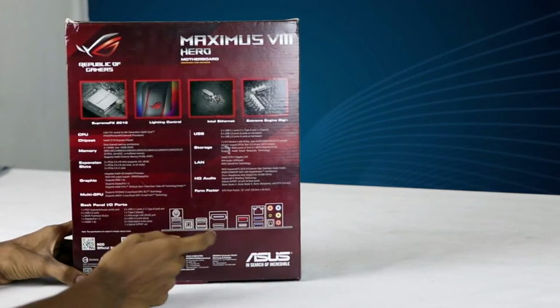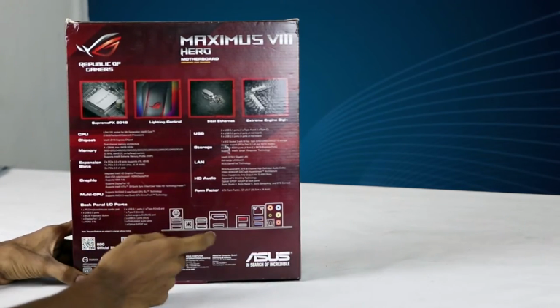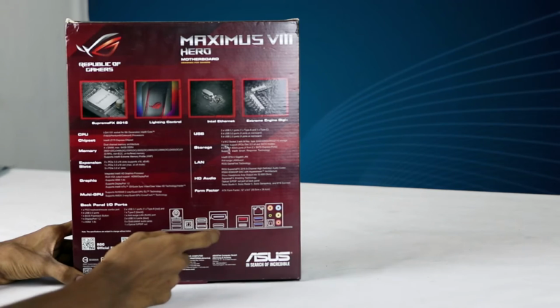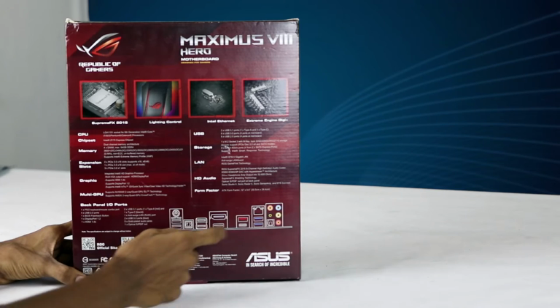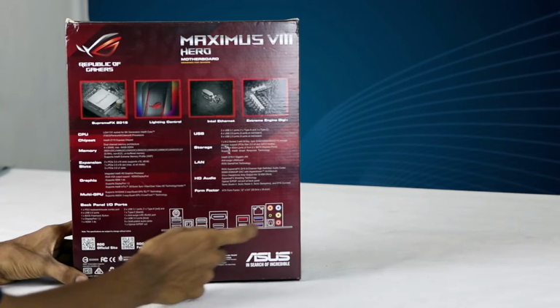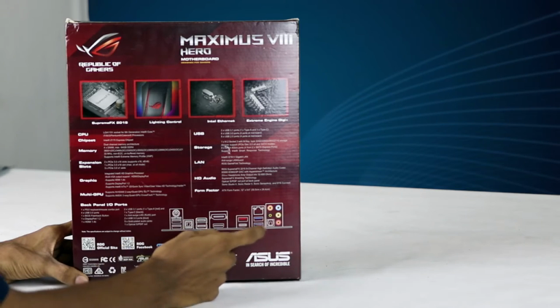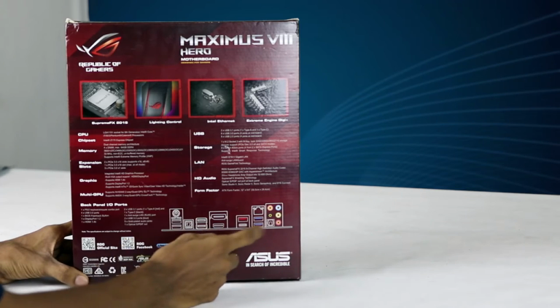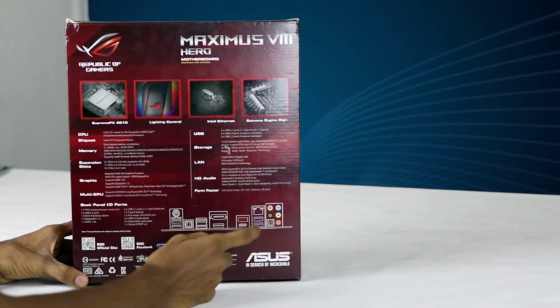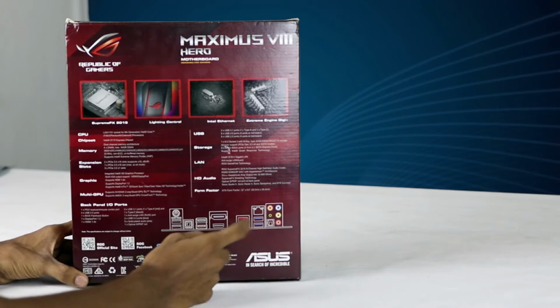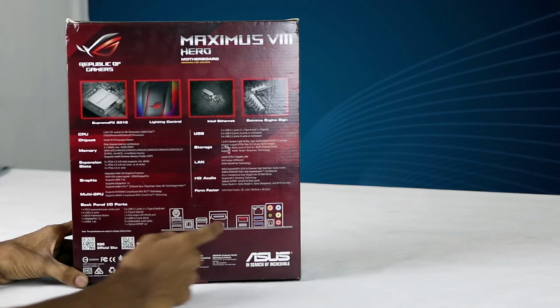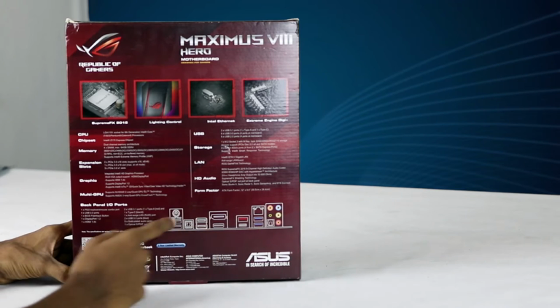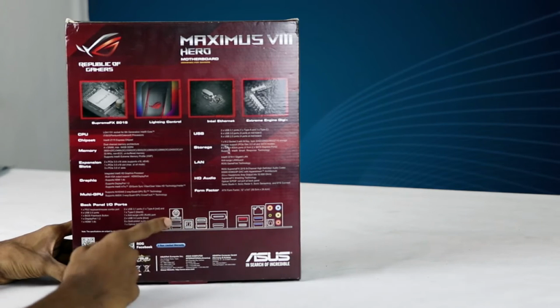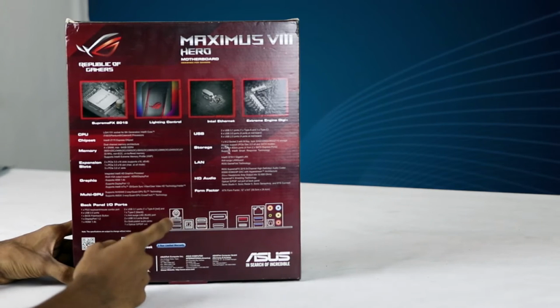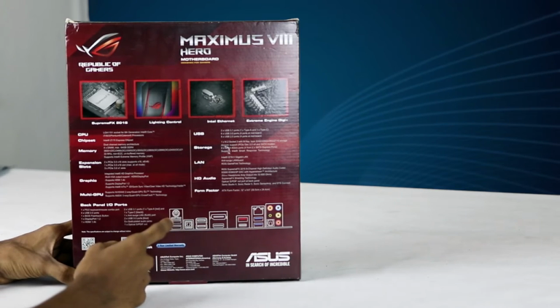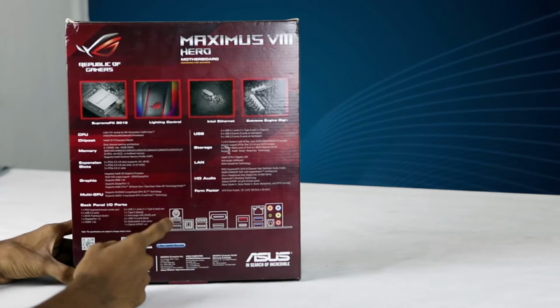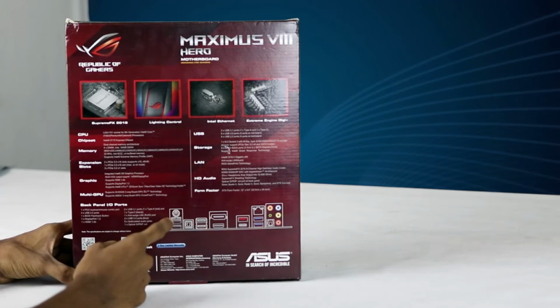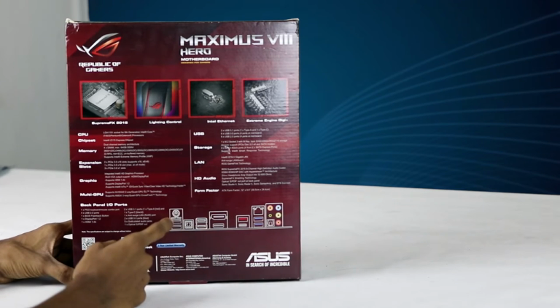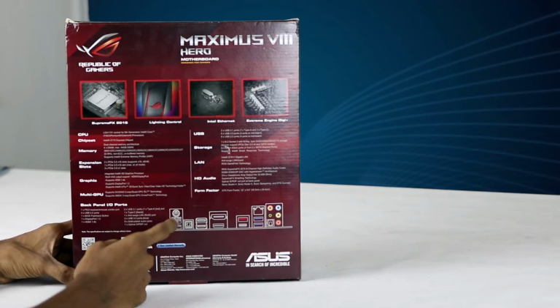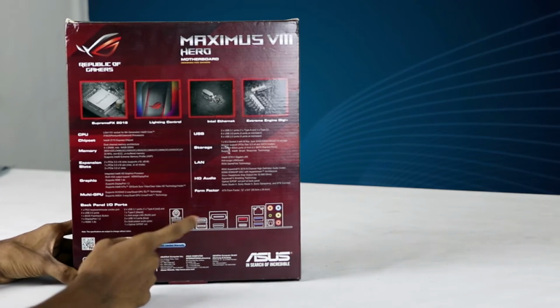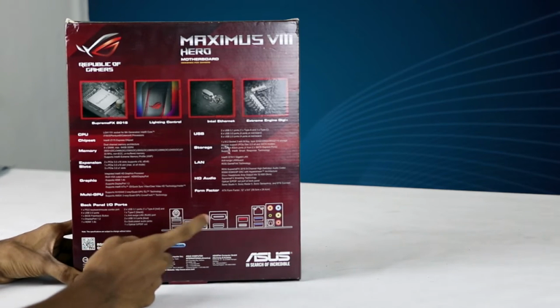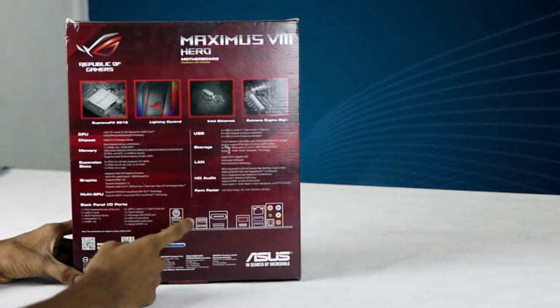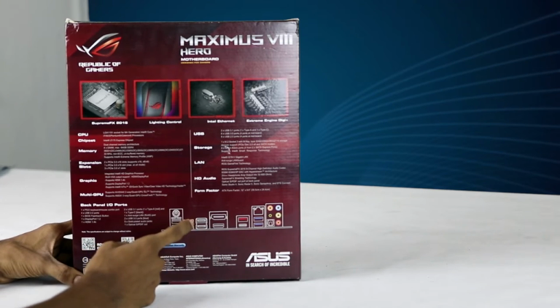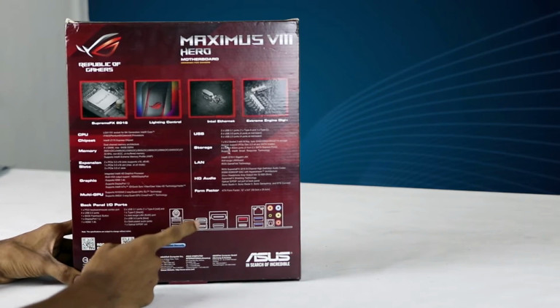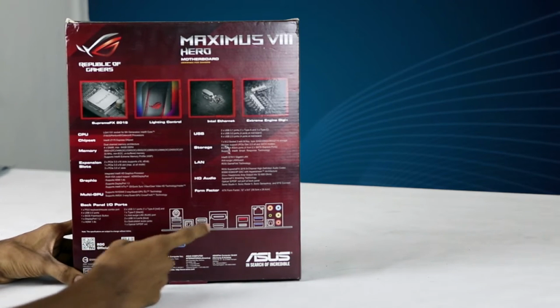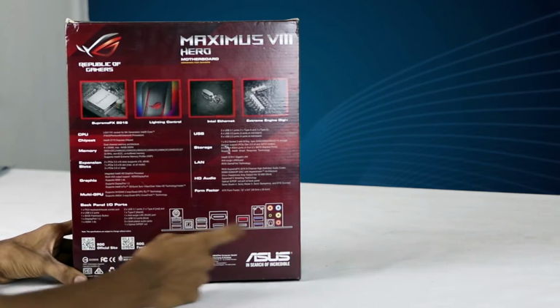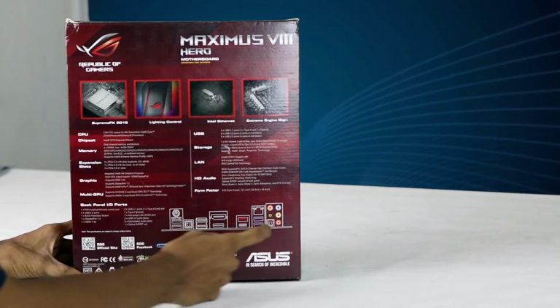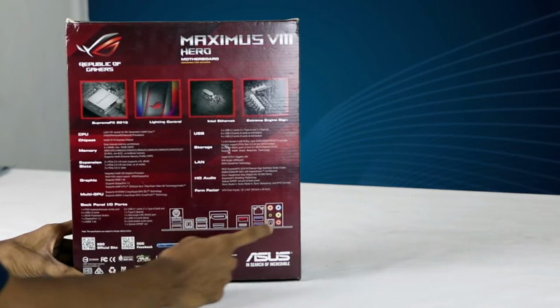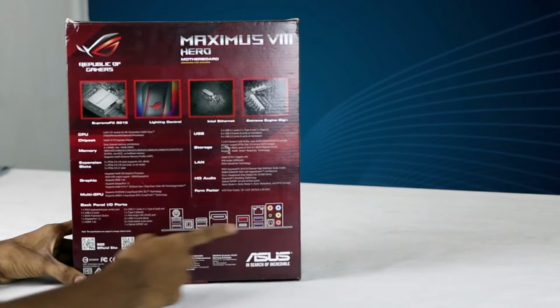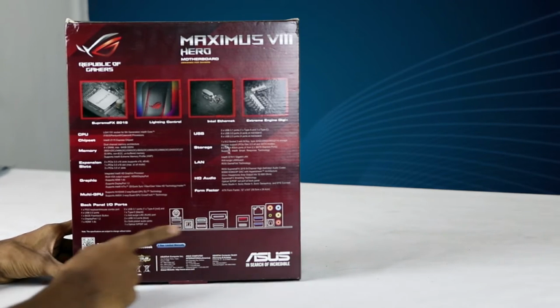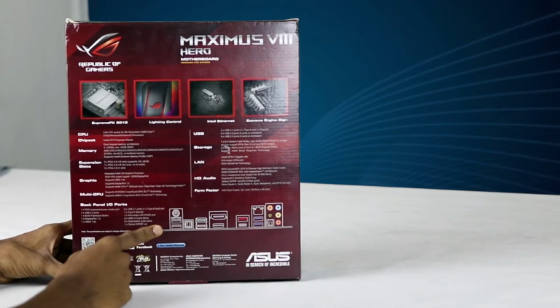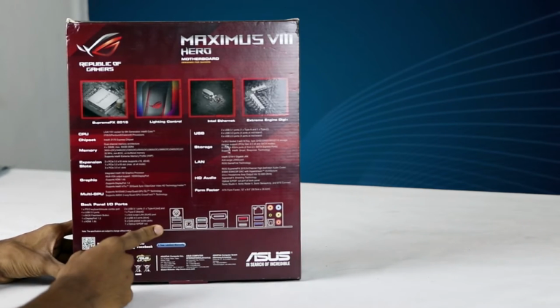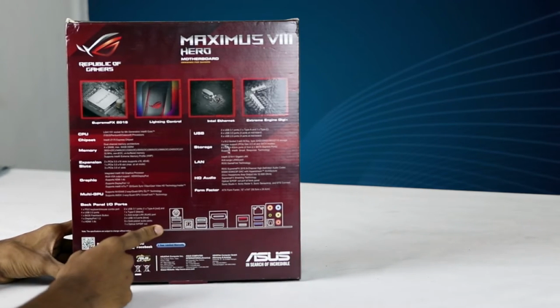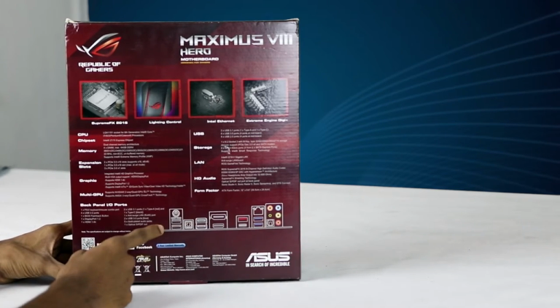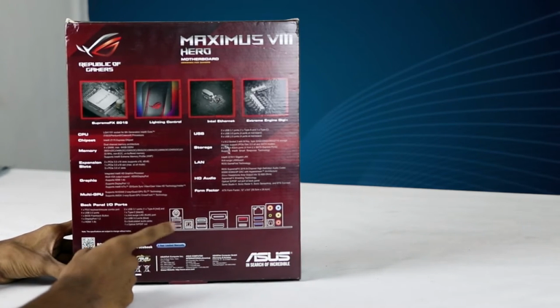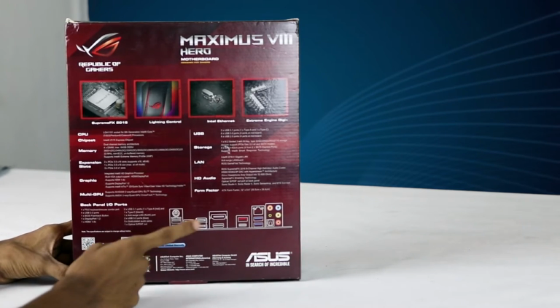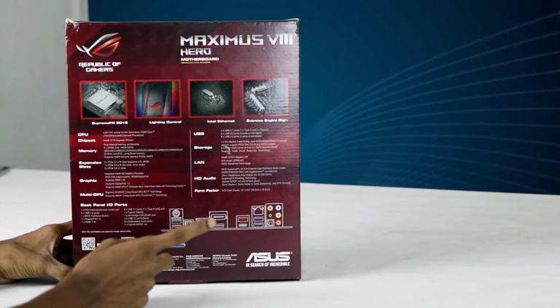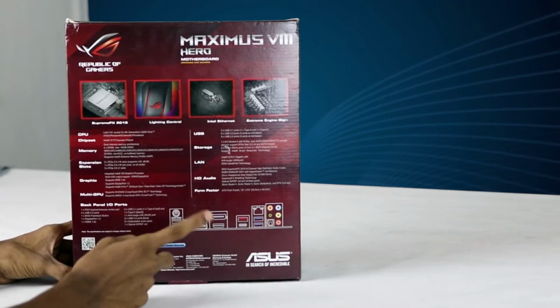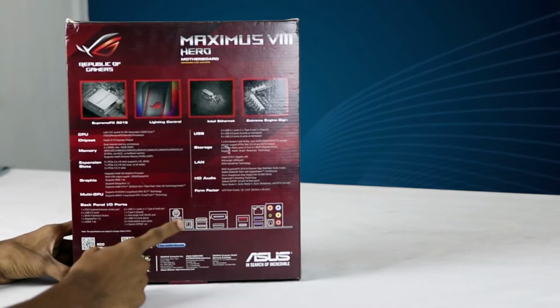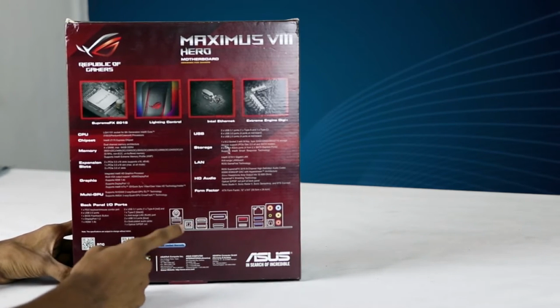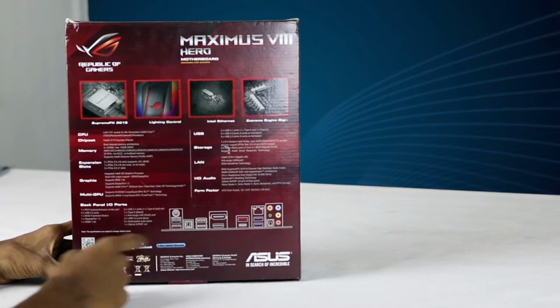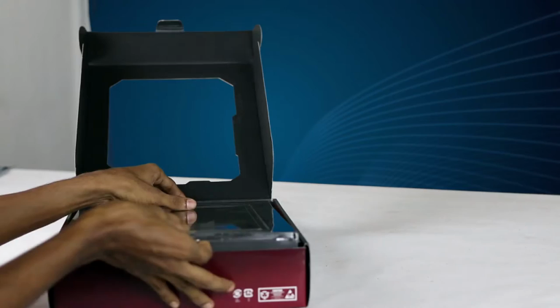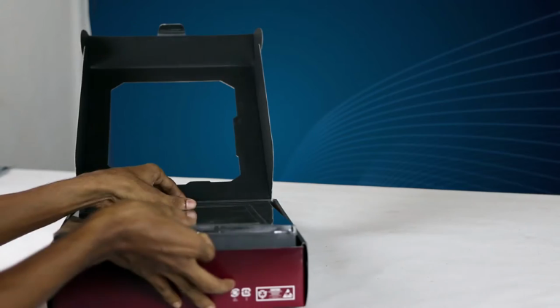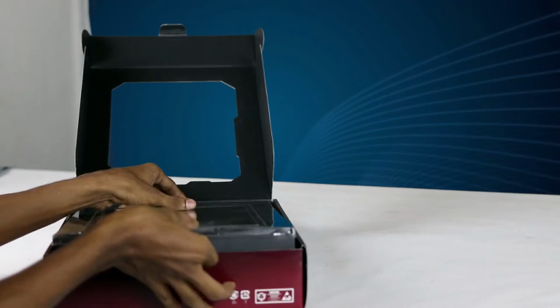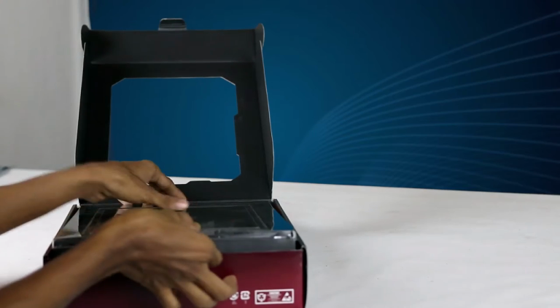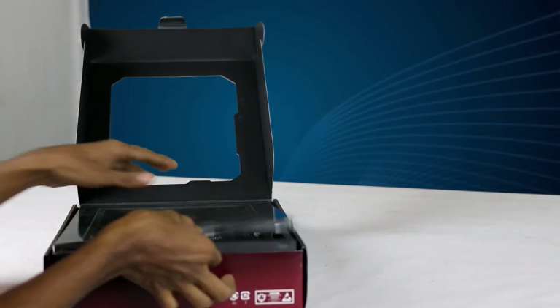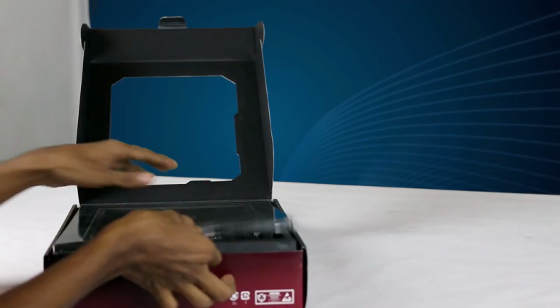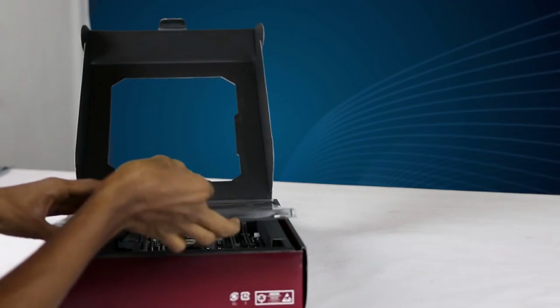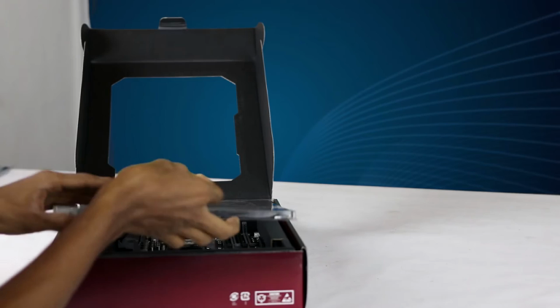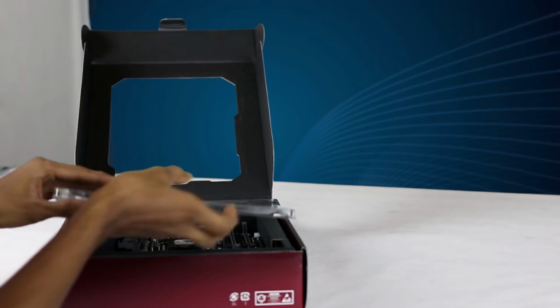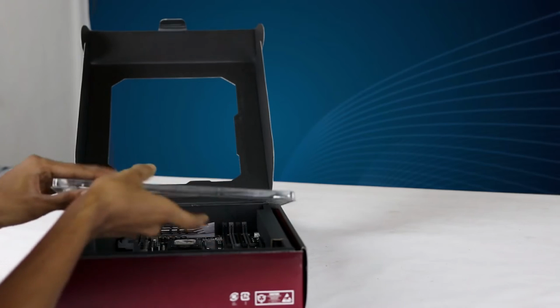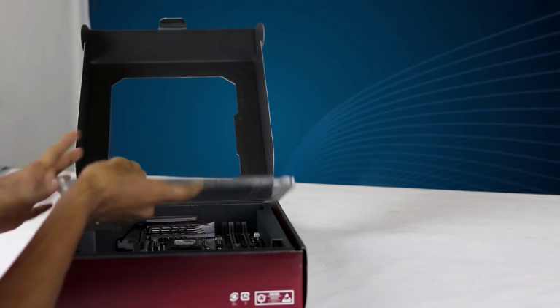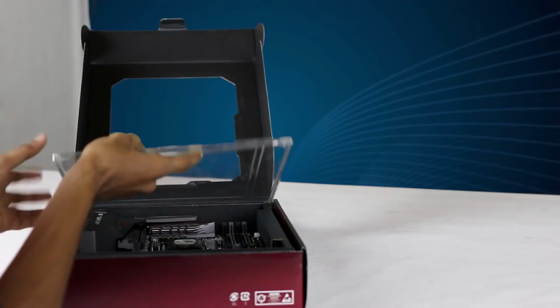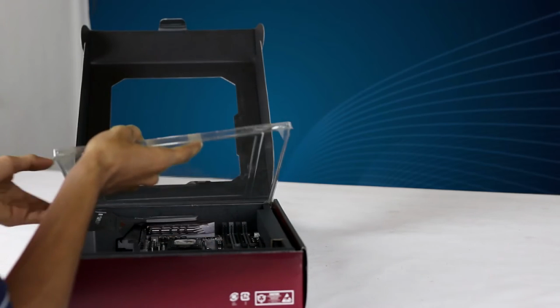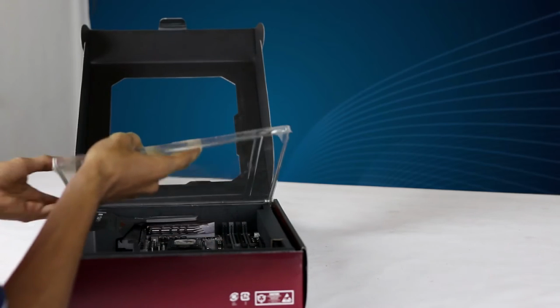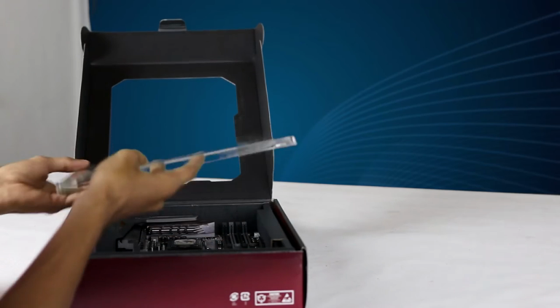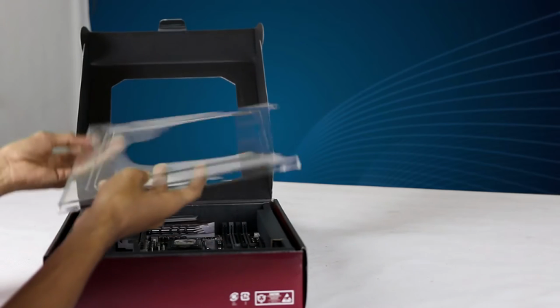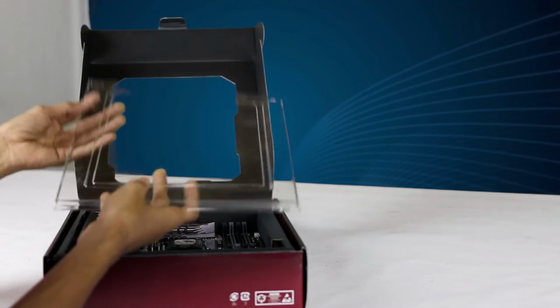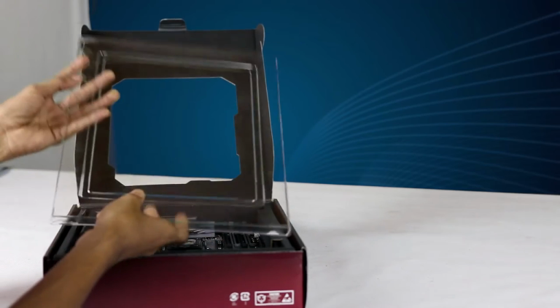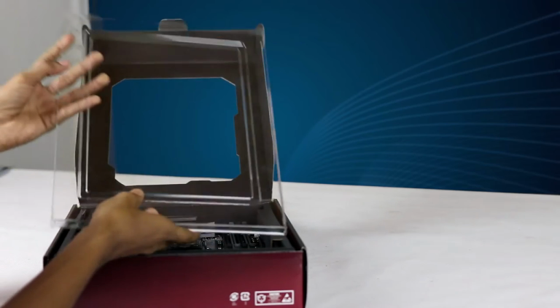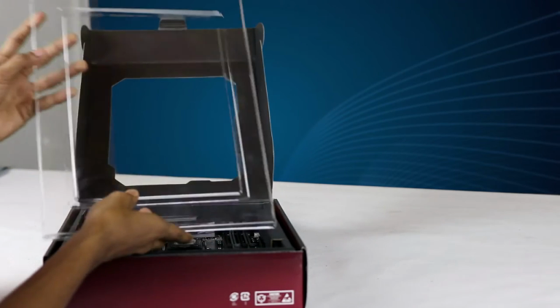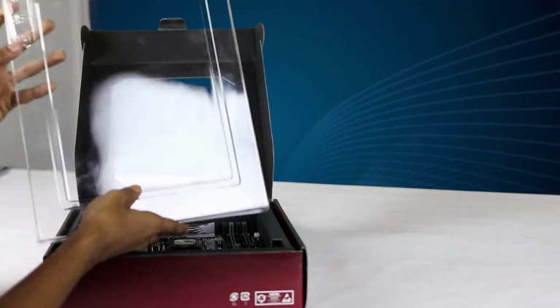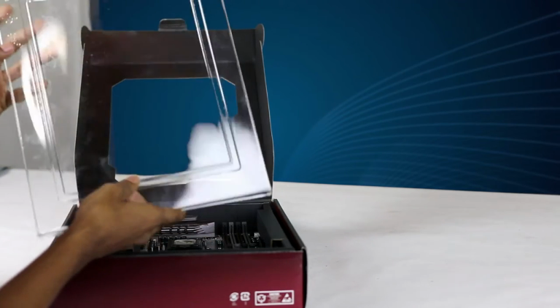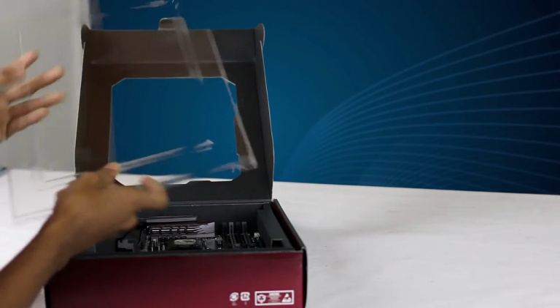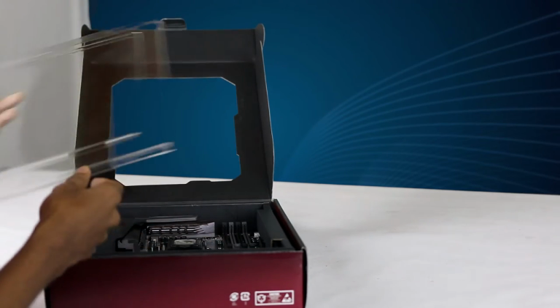Now we have the IOC ports. Now we have the back panel. Now we have the premium pass color.